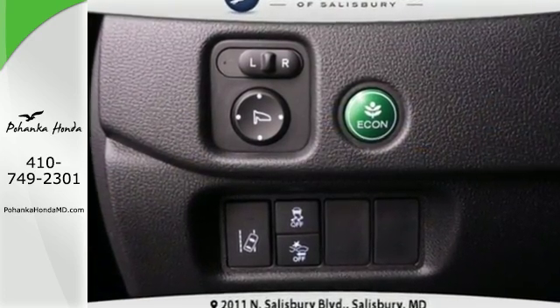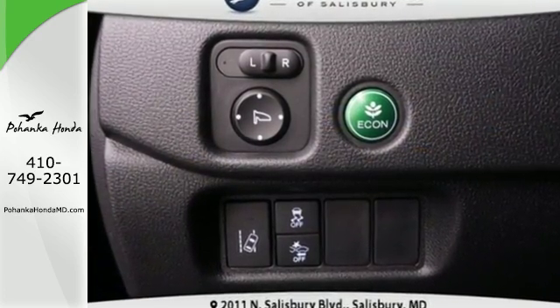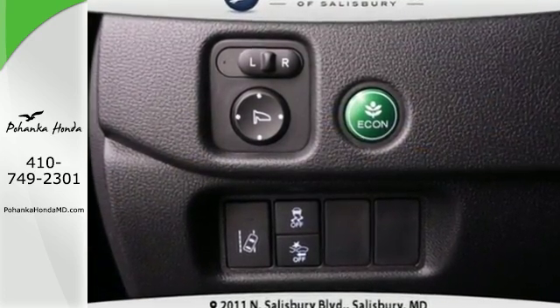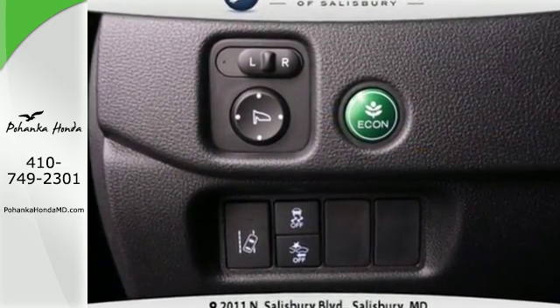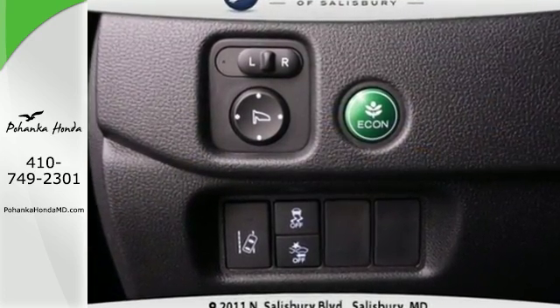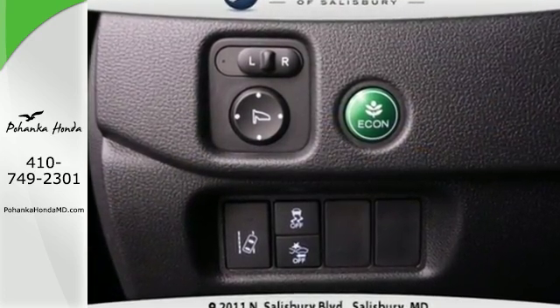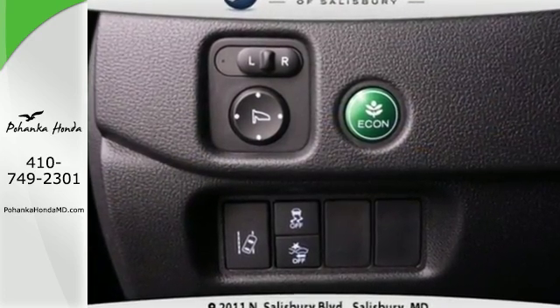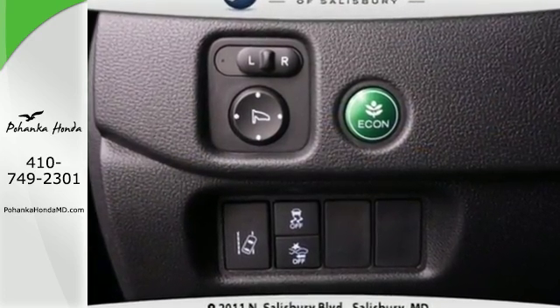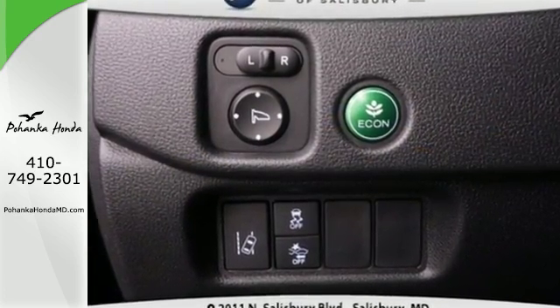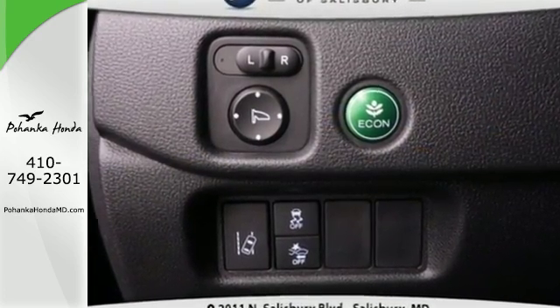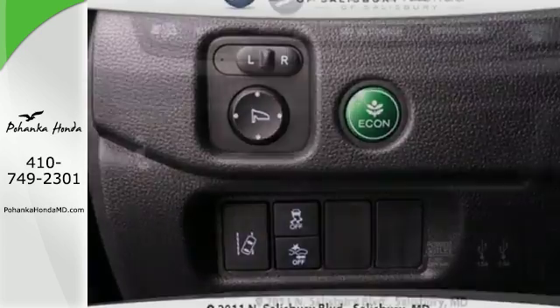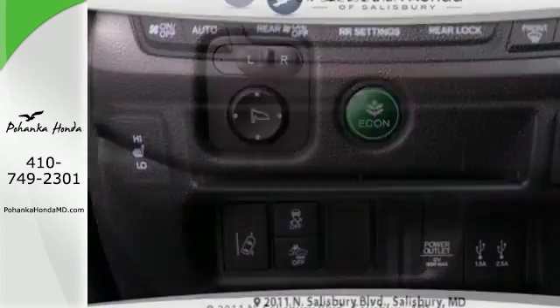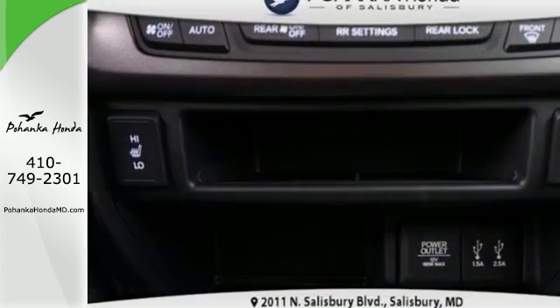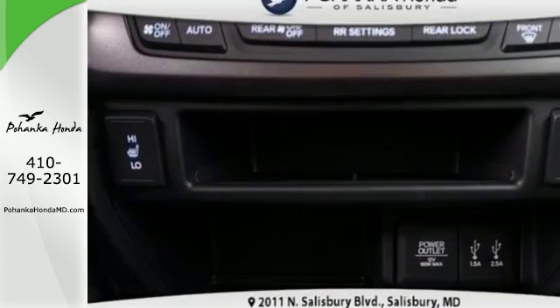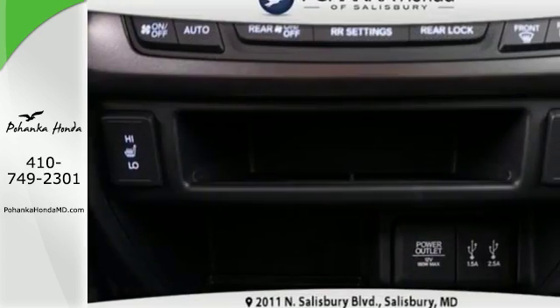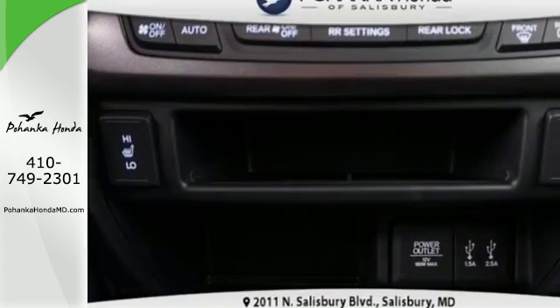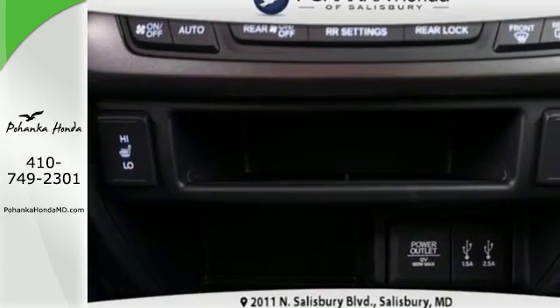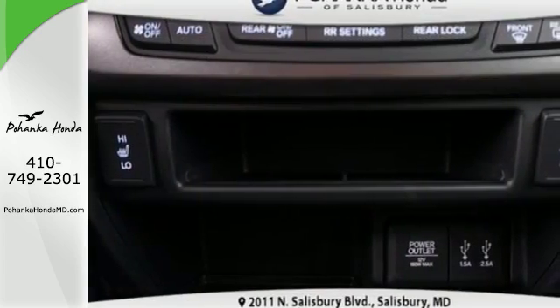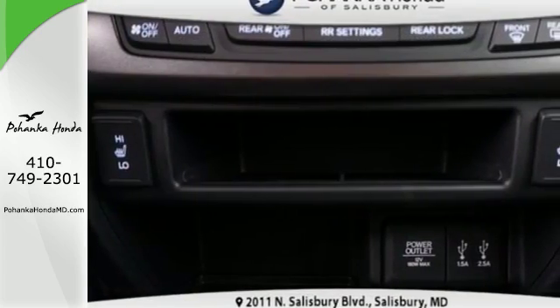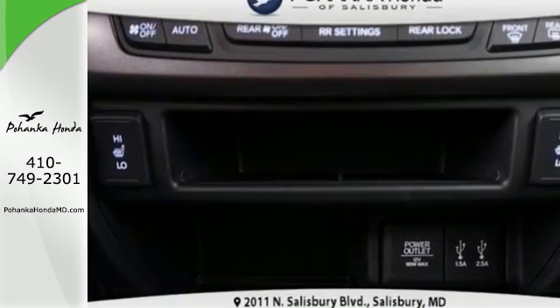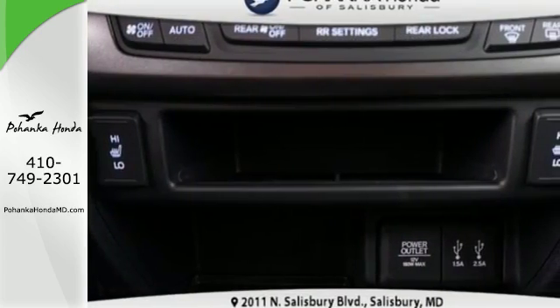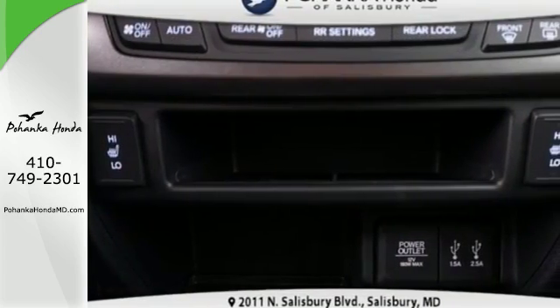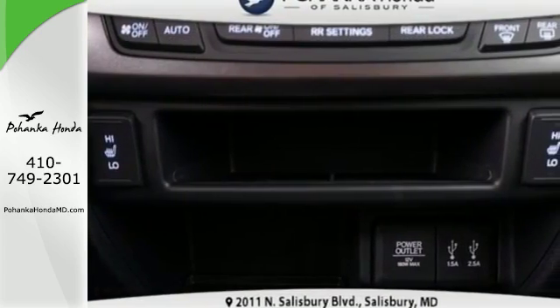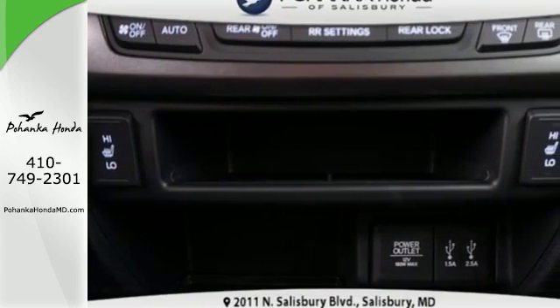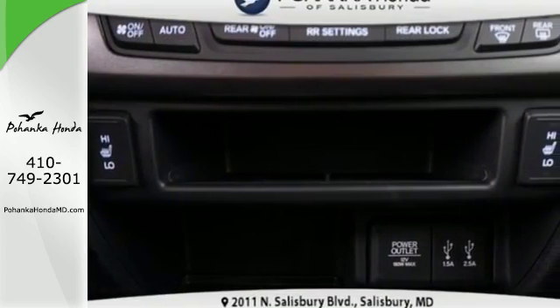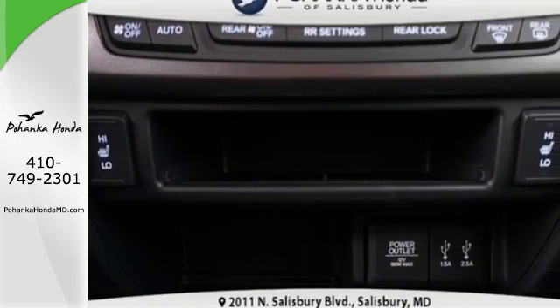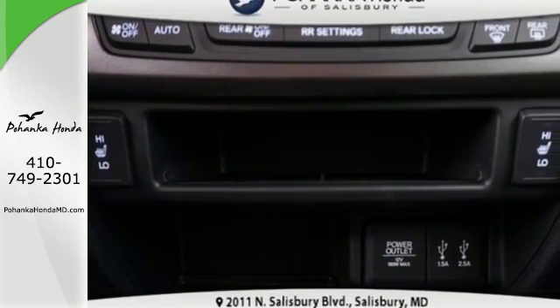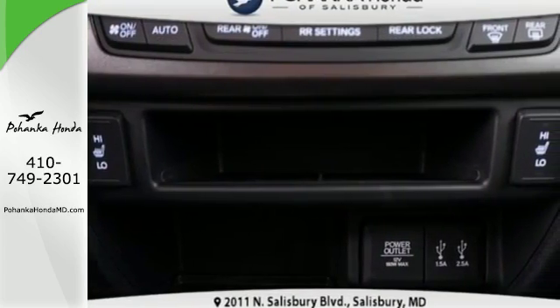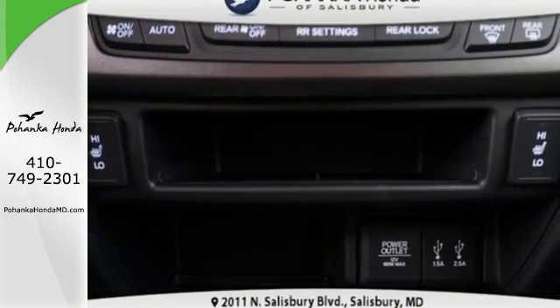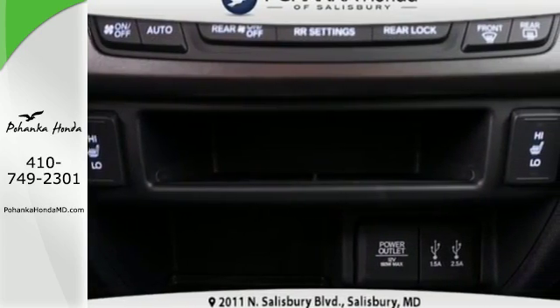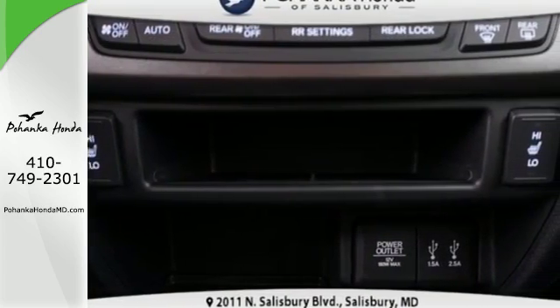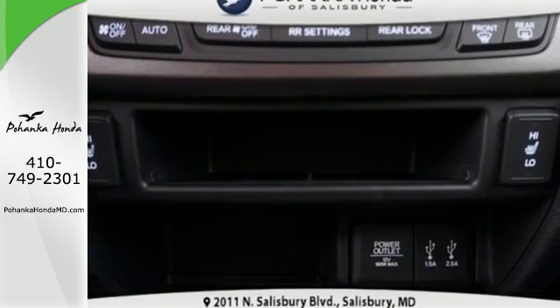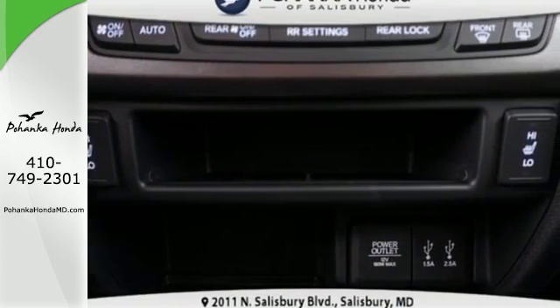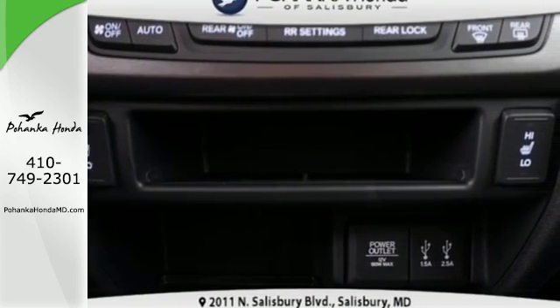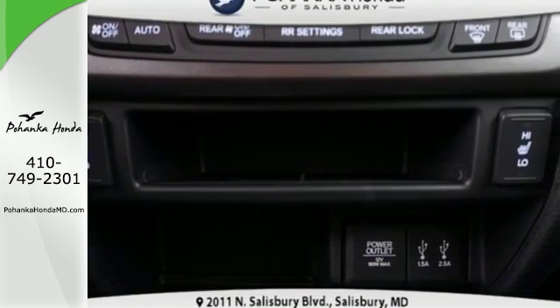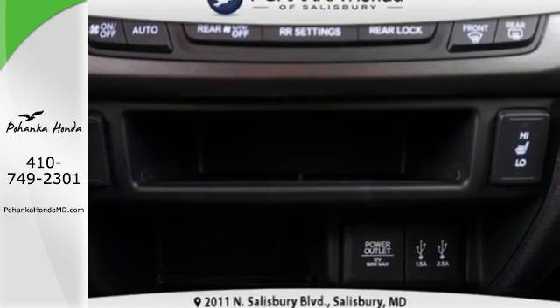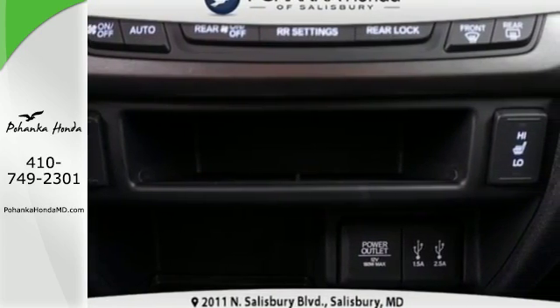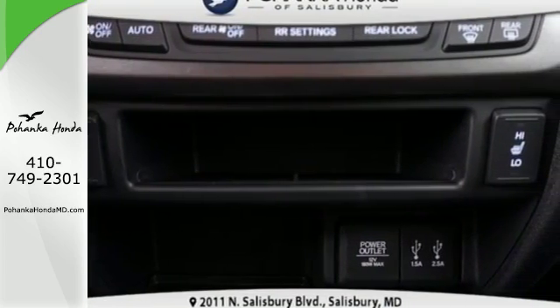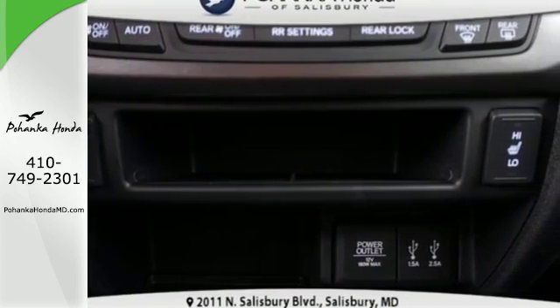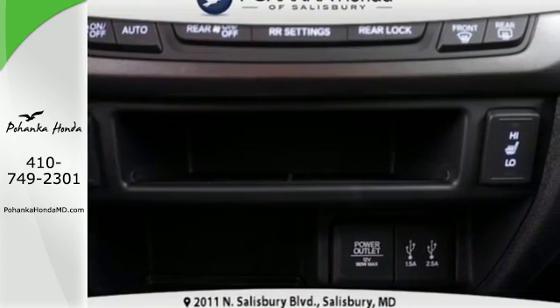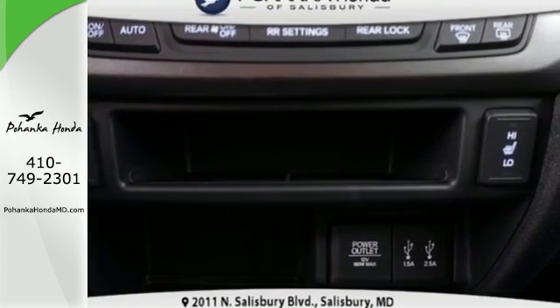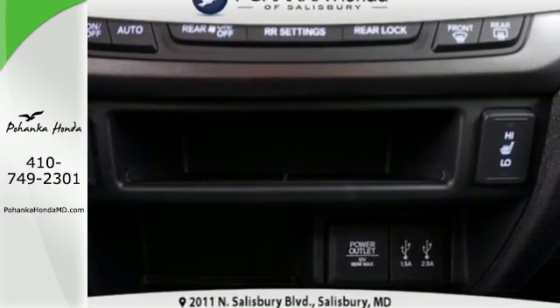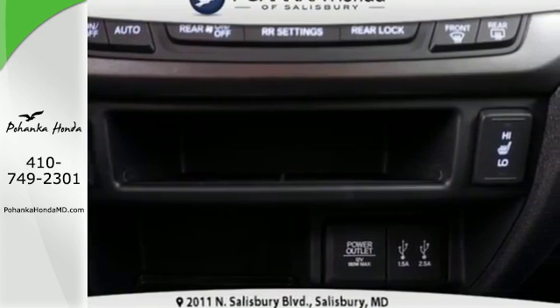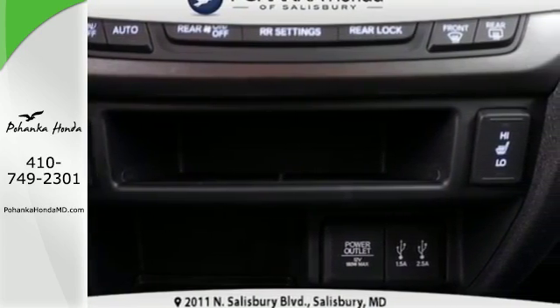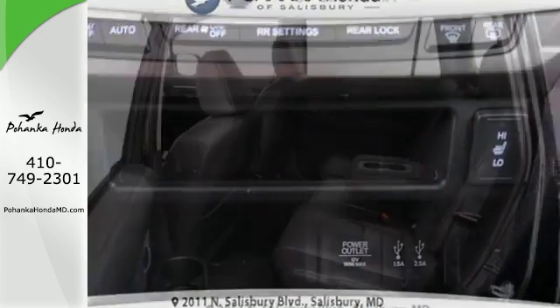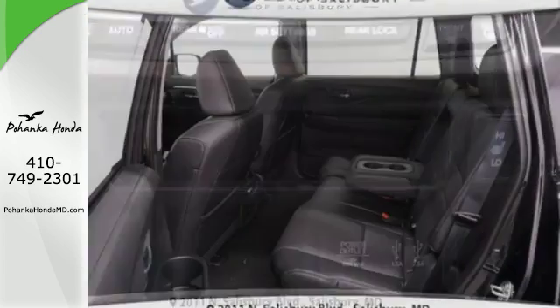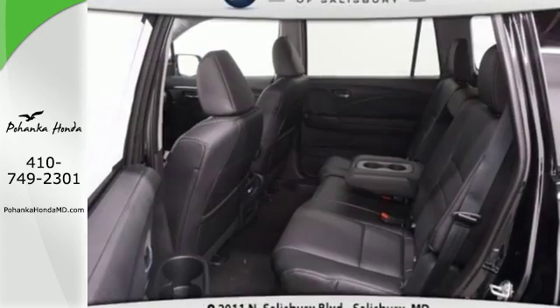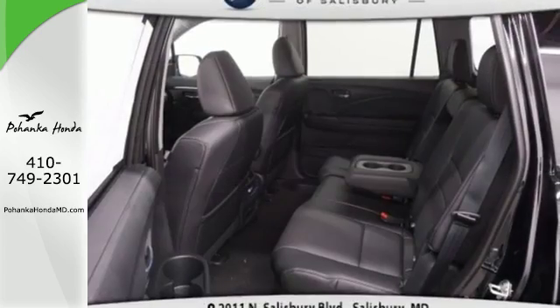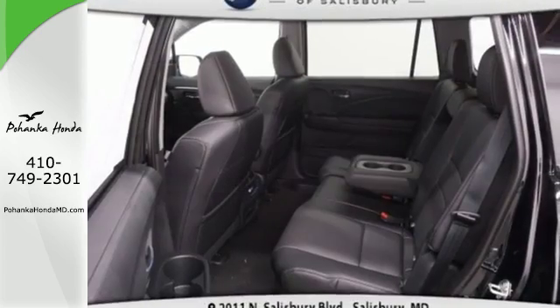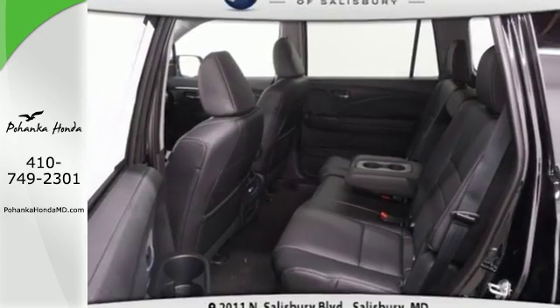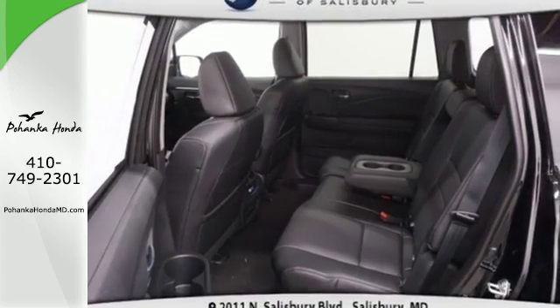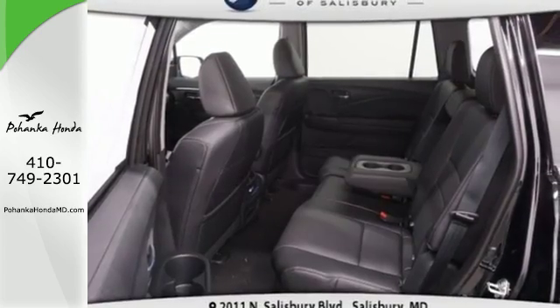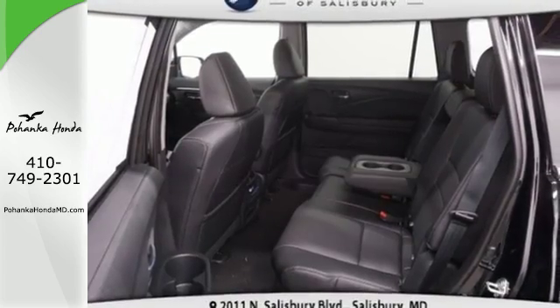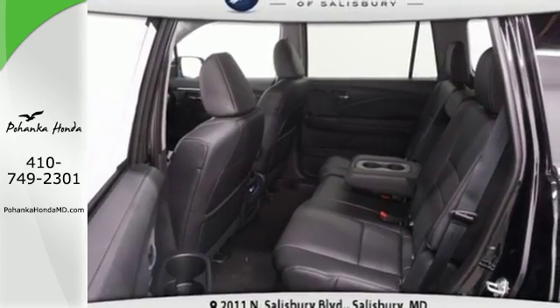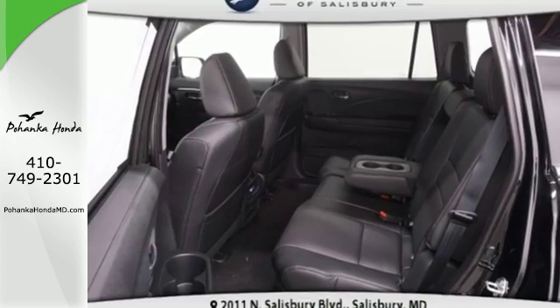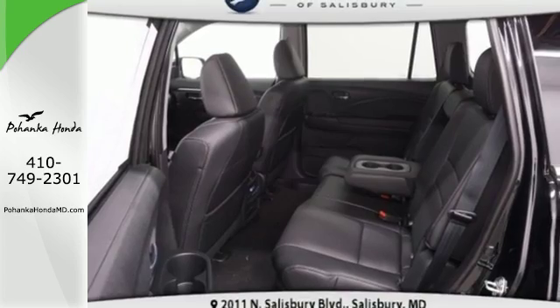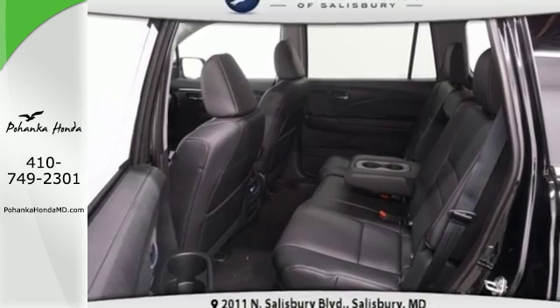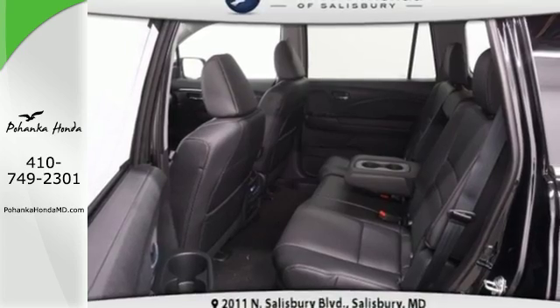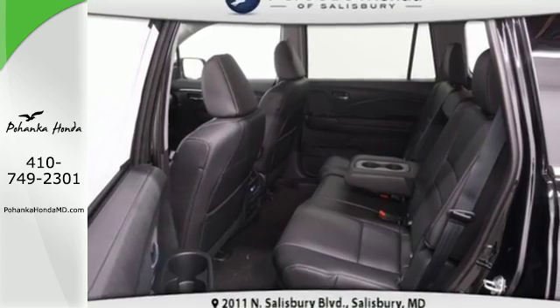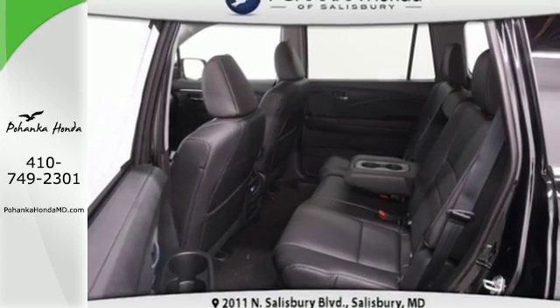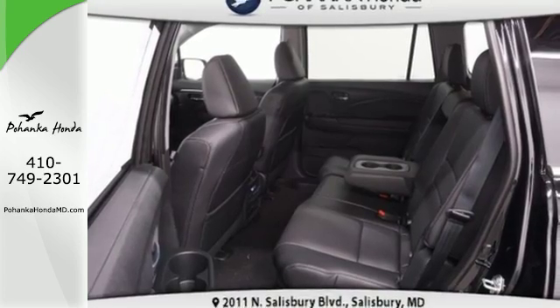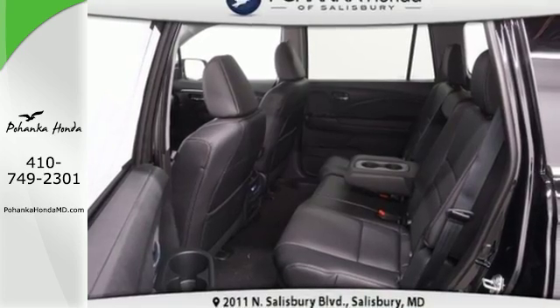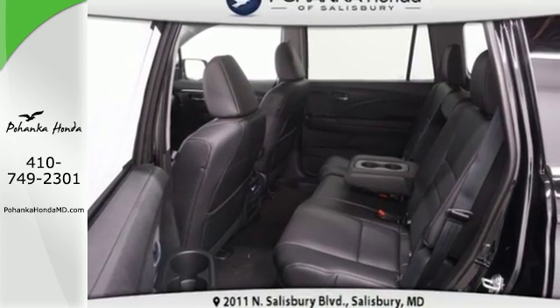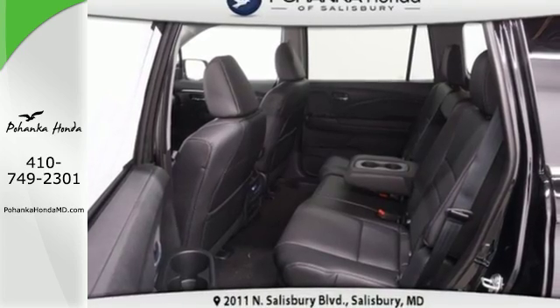Take command of every trip with the impressive amount of cargo space and convenient 60-40 split flat-folding third-row bench seat.